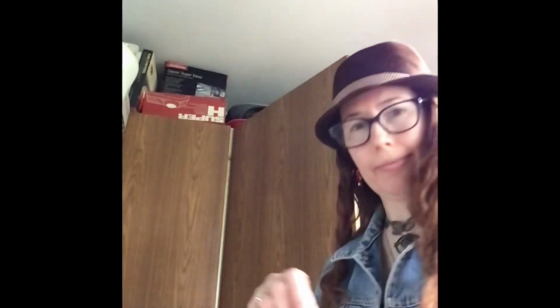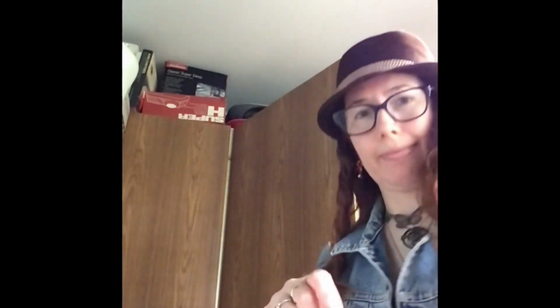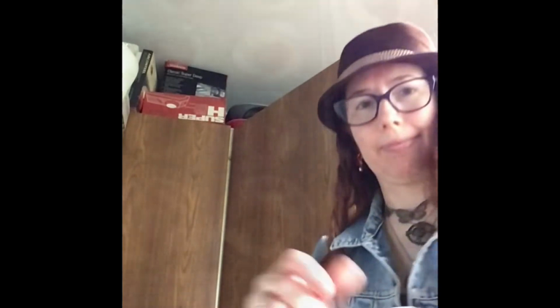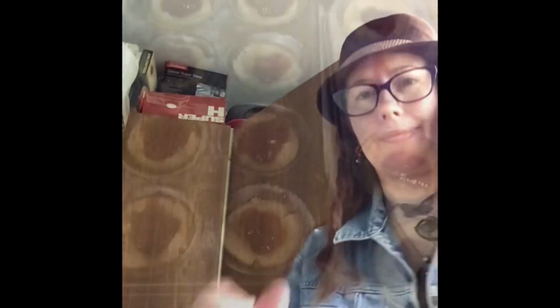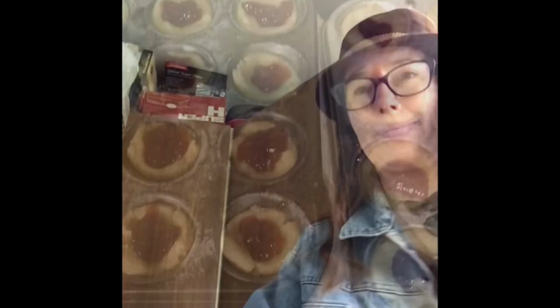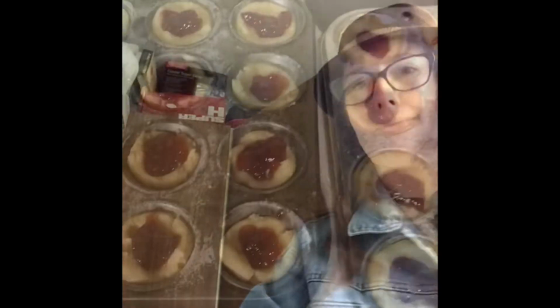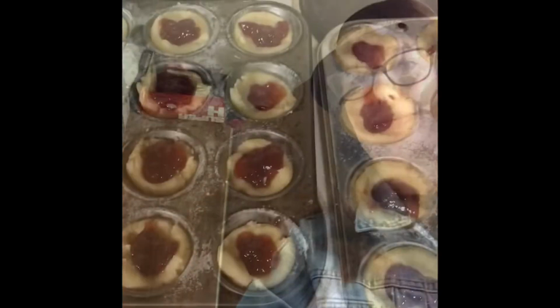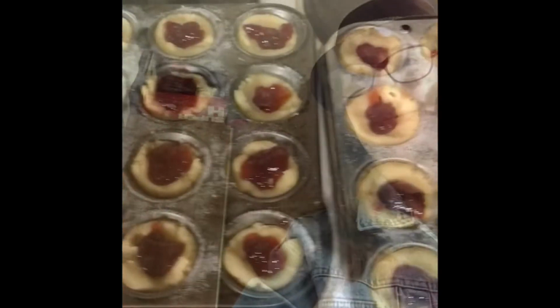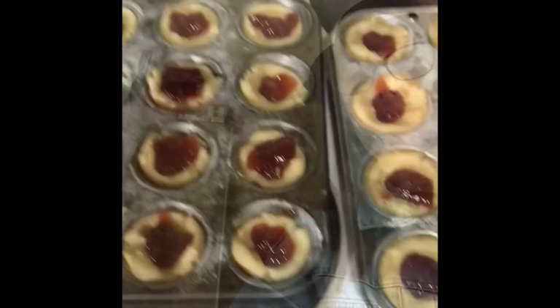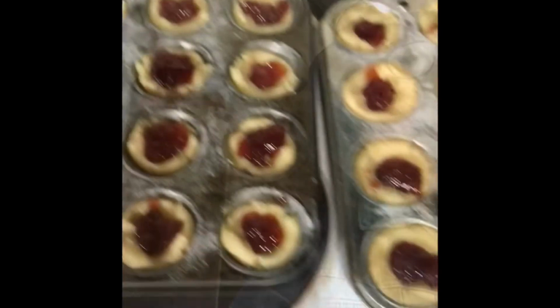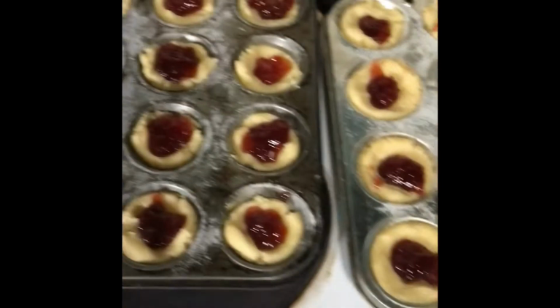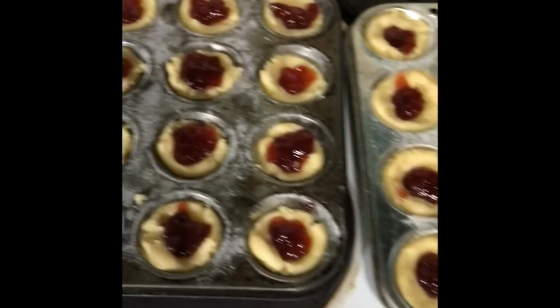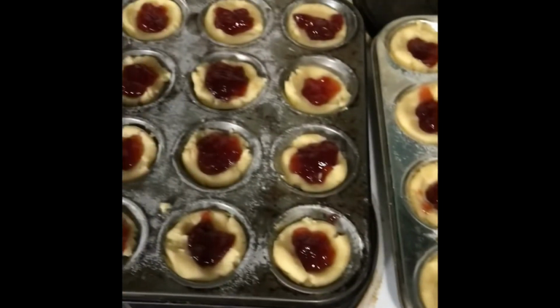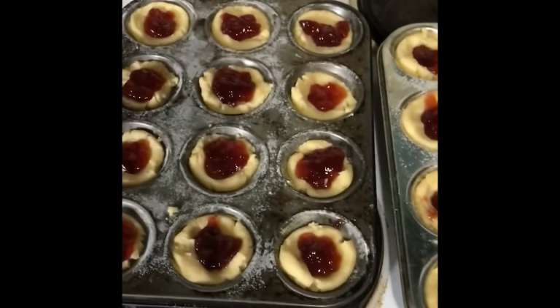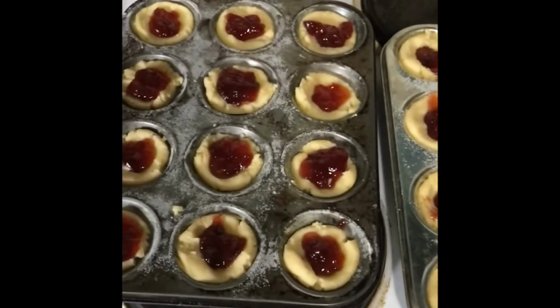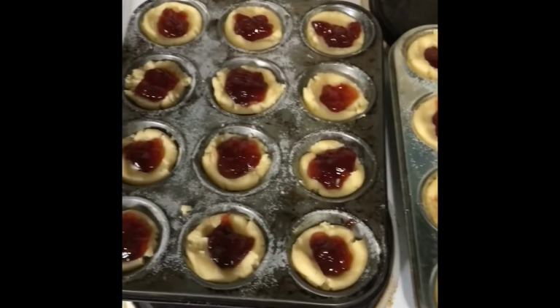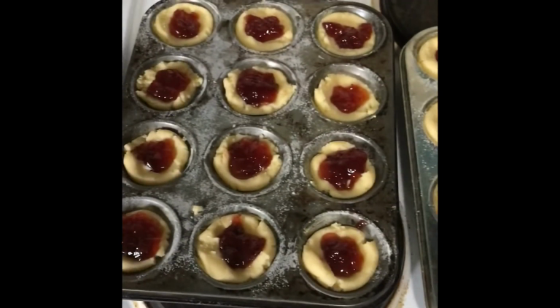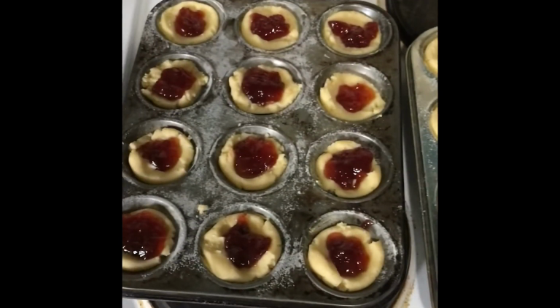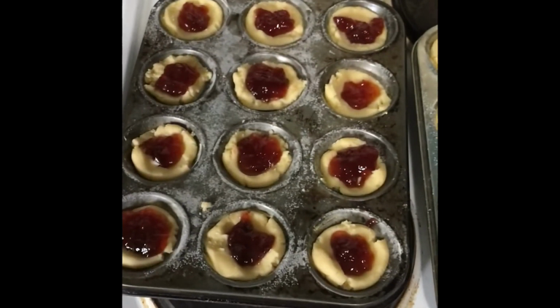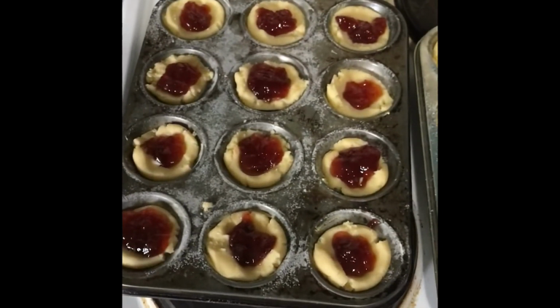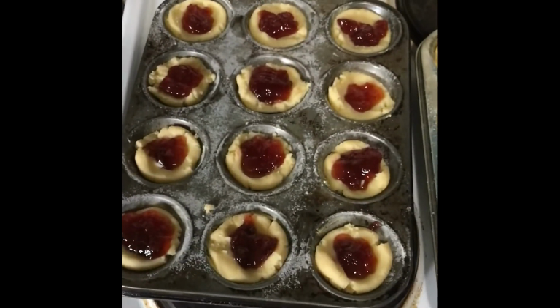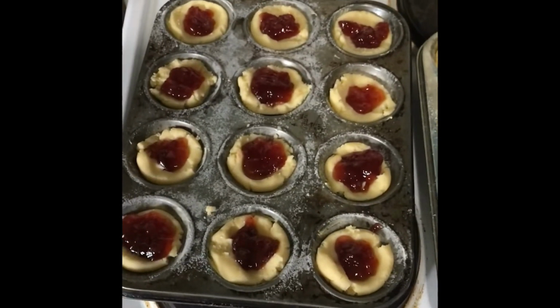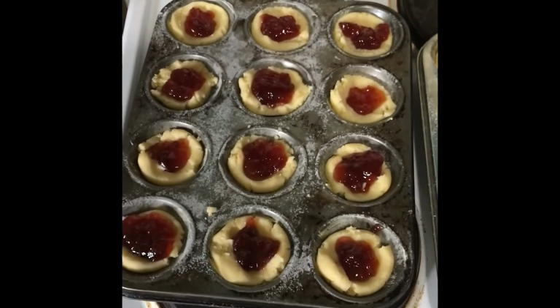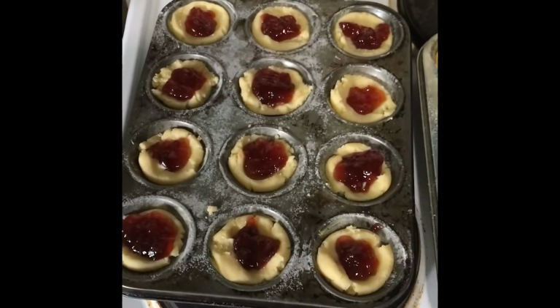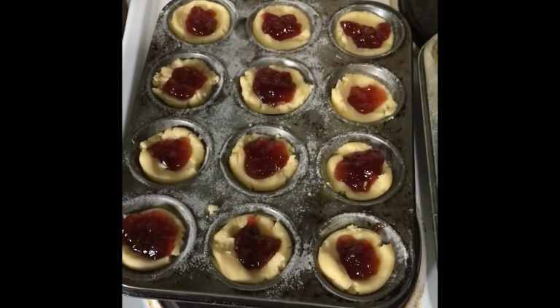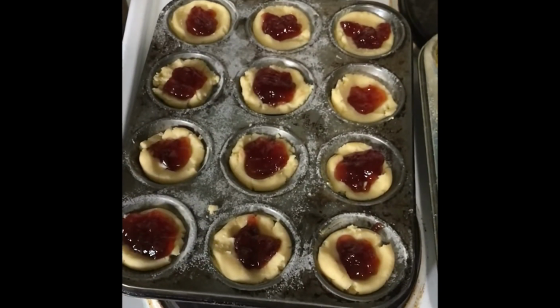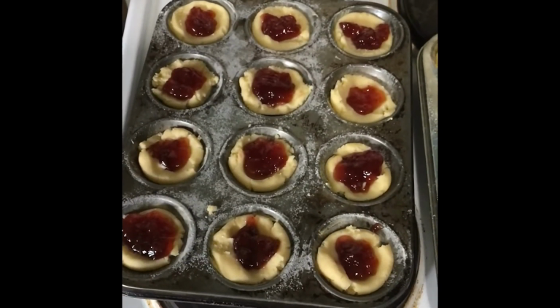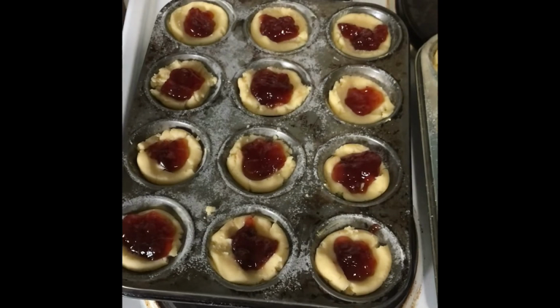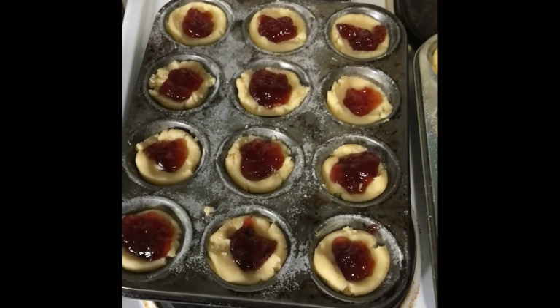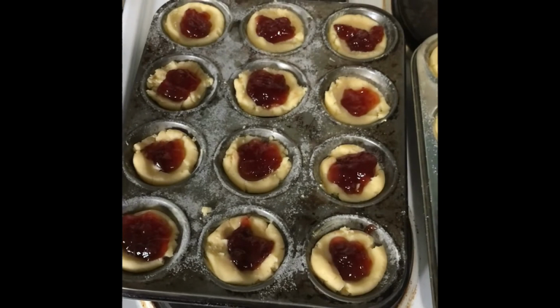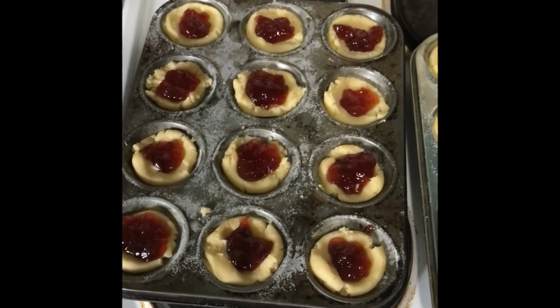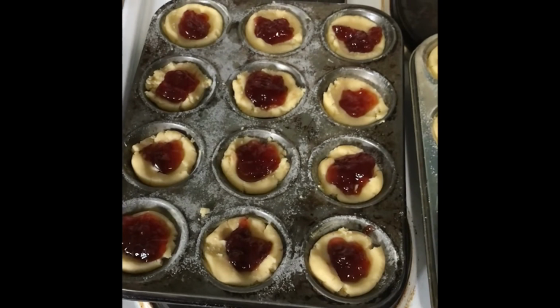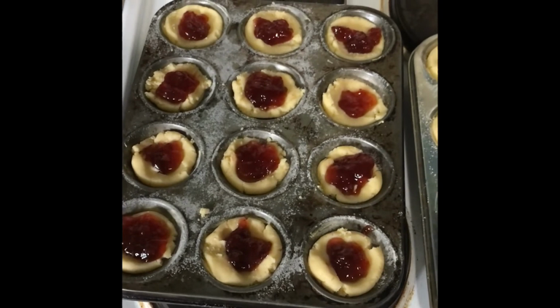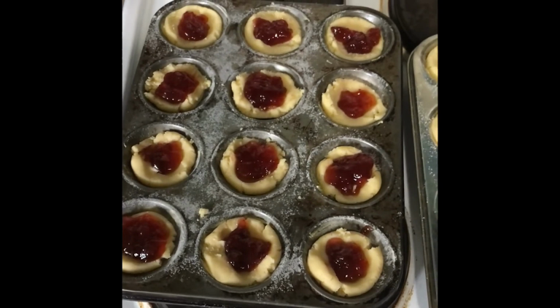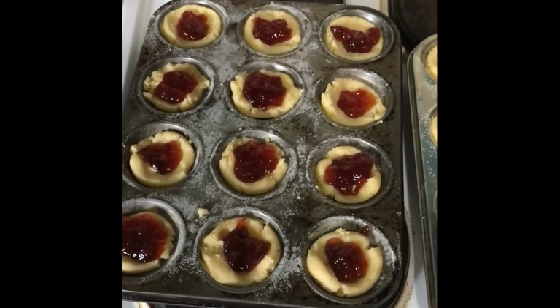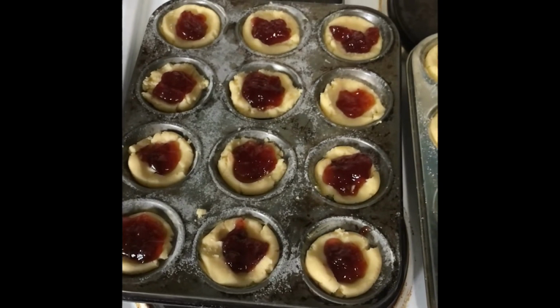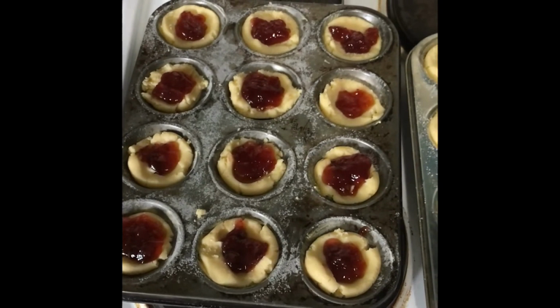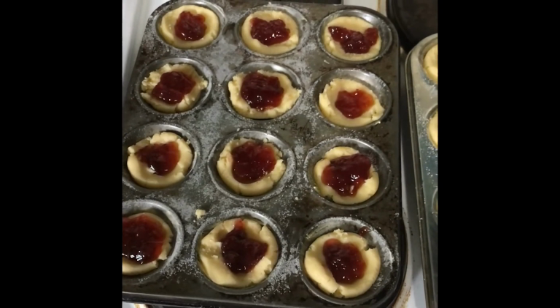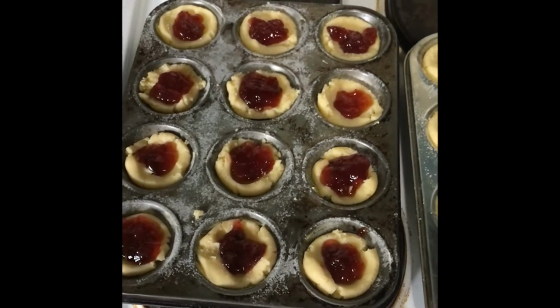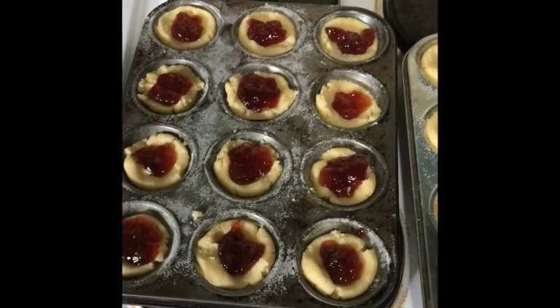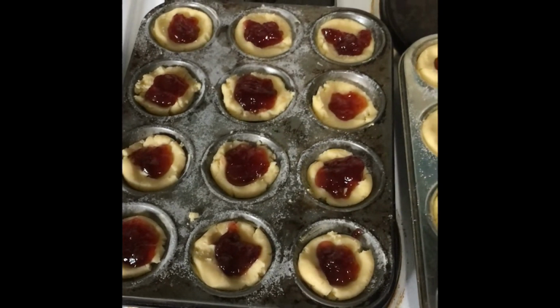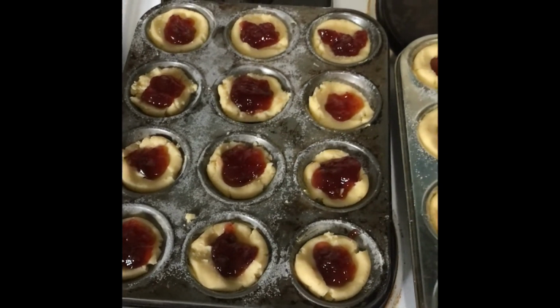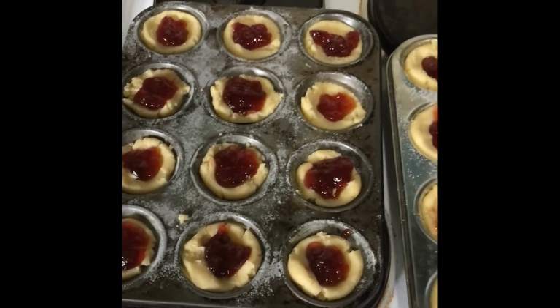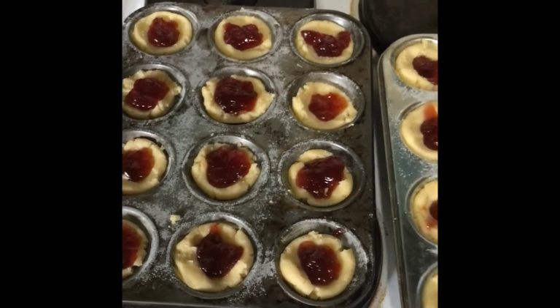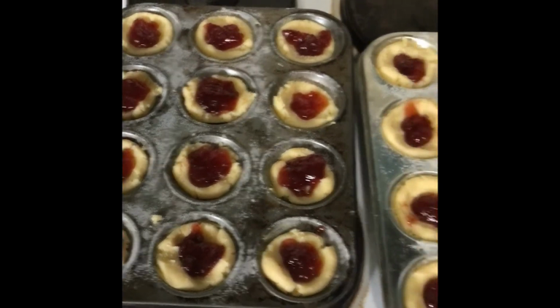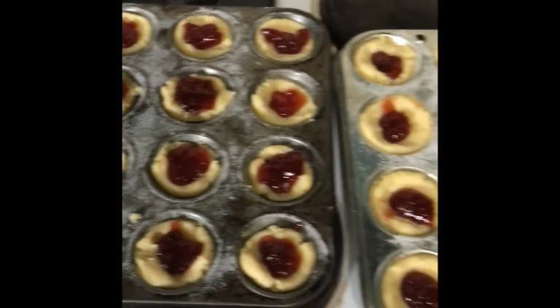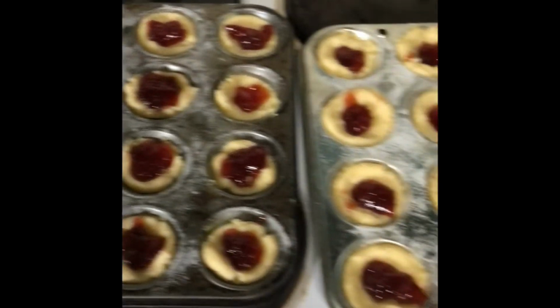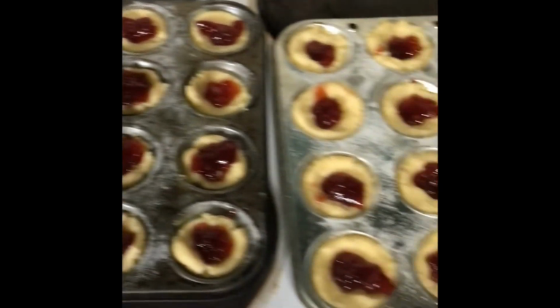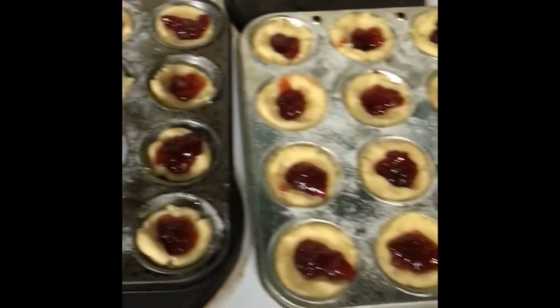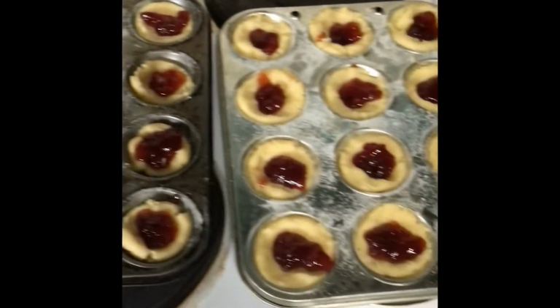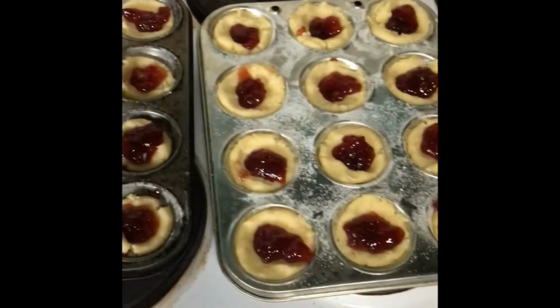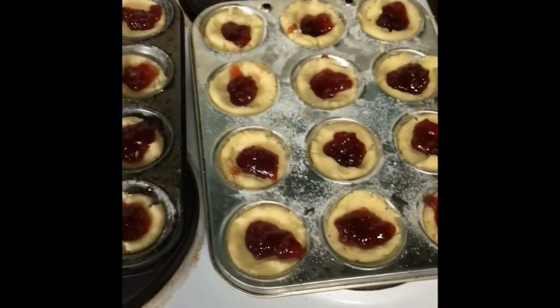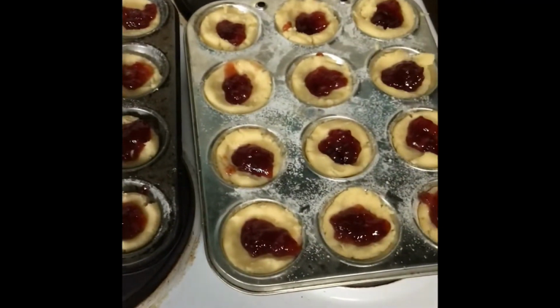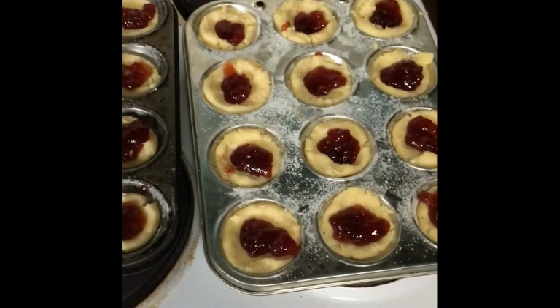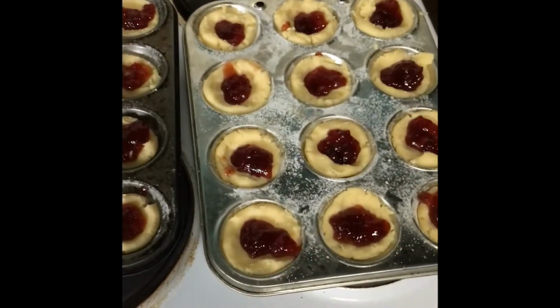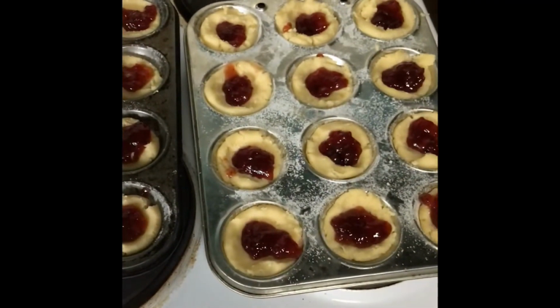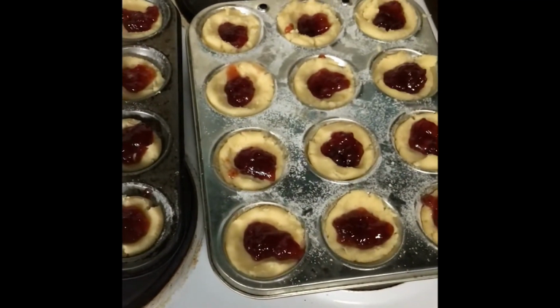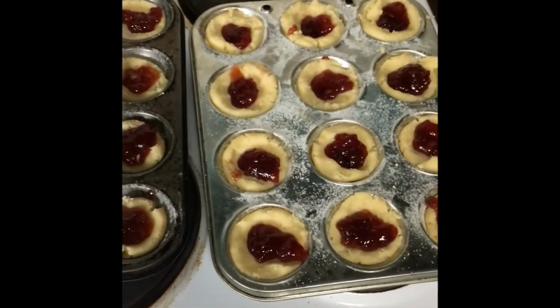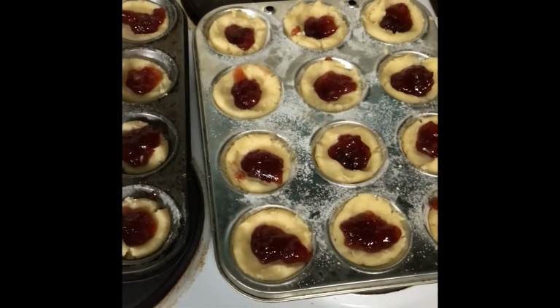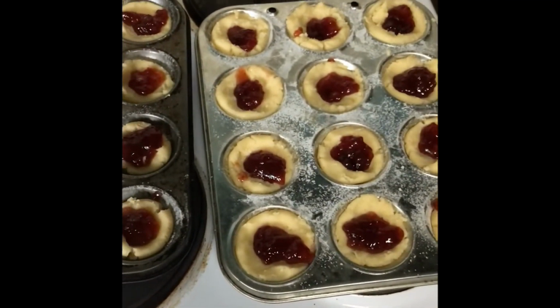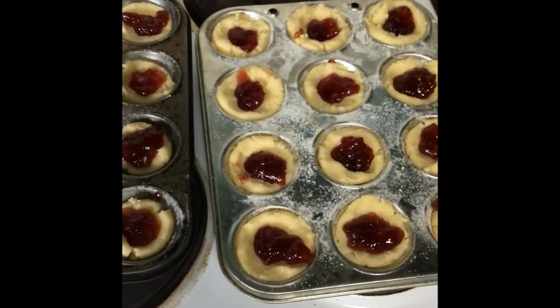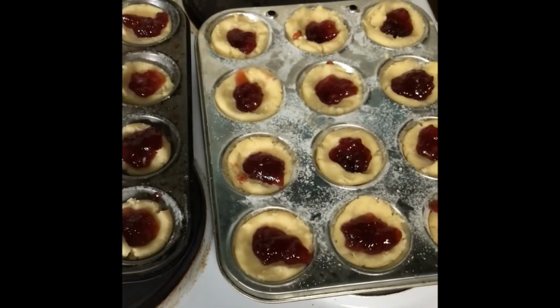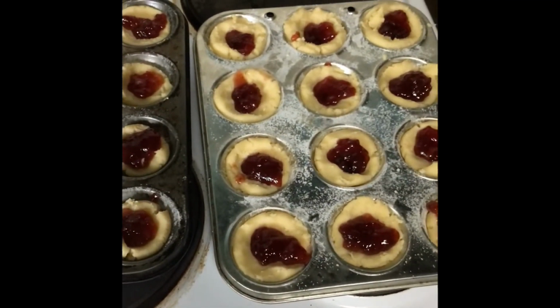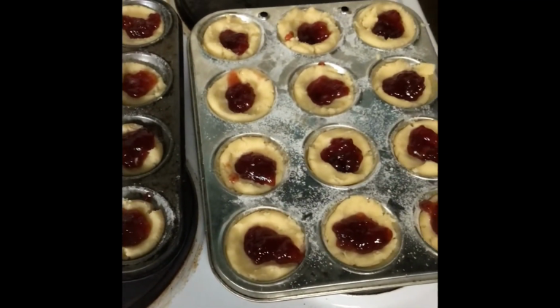Check those out. These are ready for the oven. We're going to go in for 20 minutes.